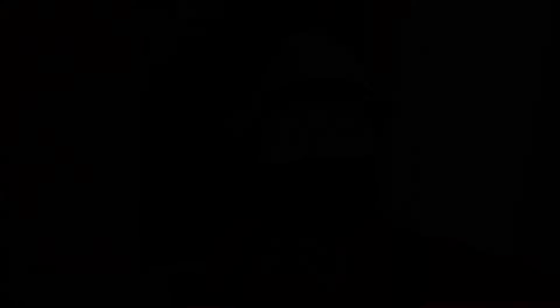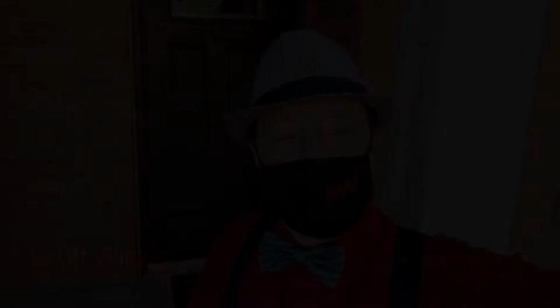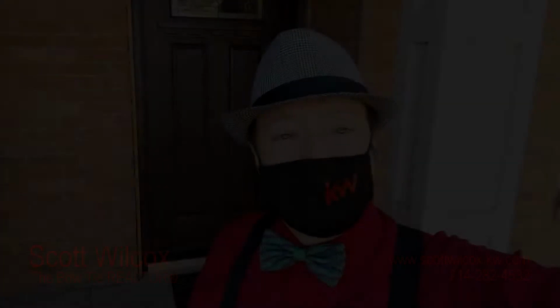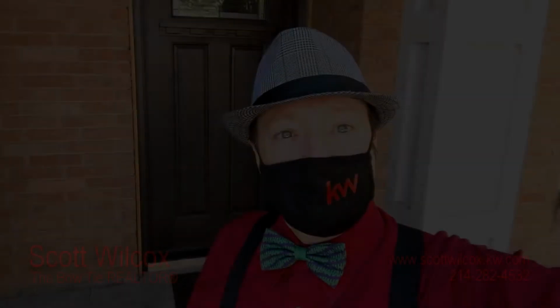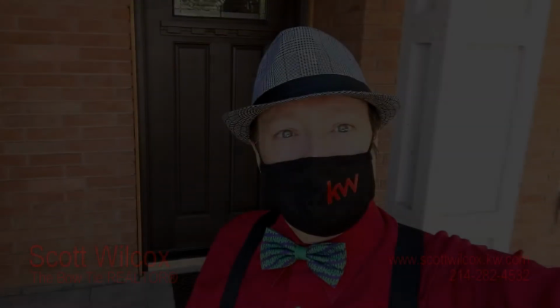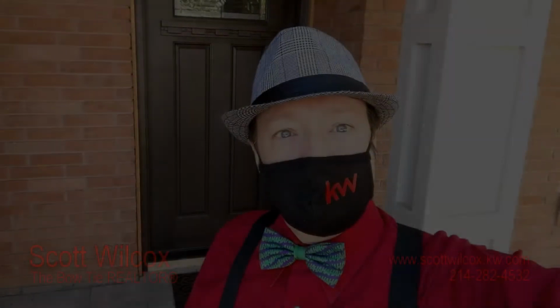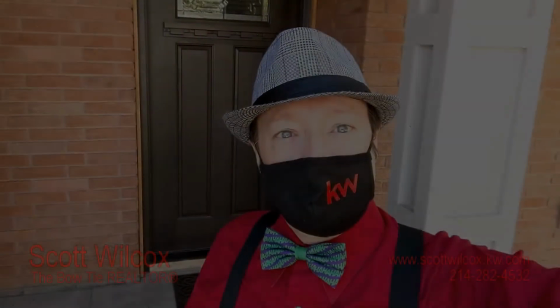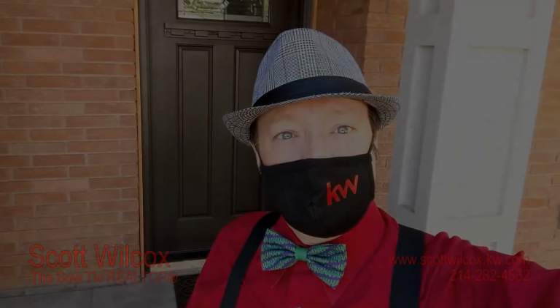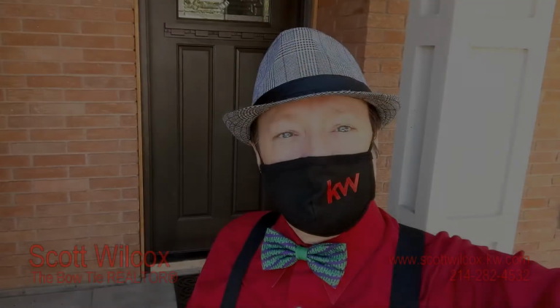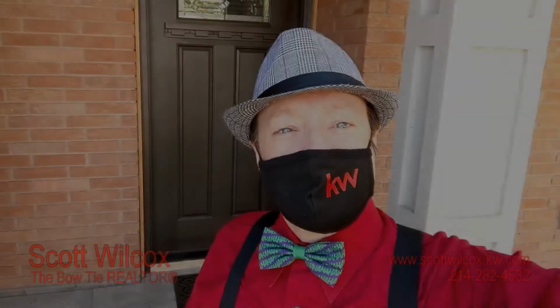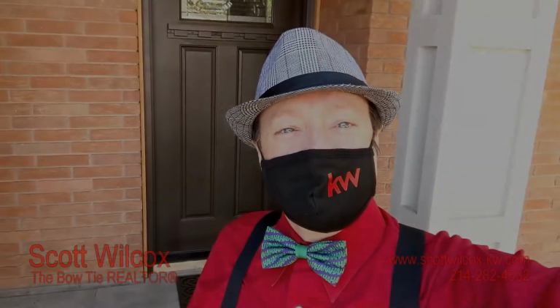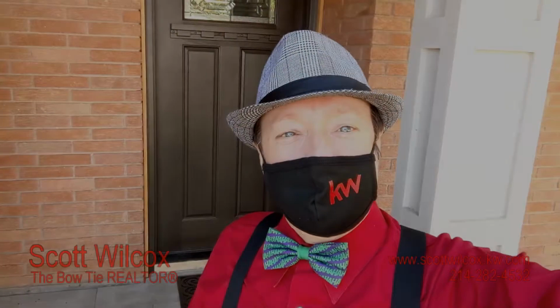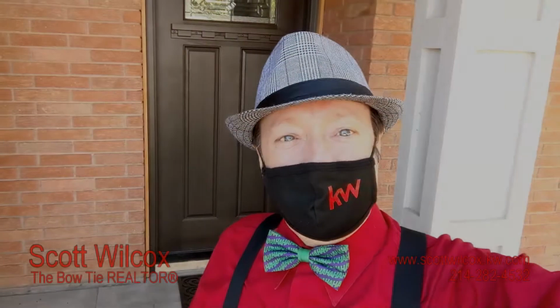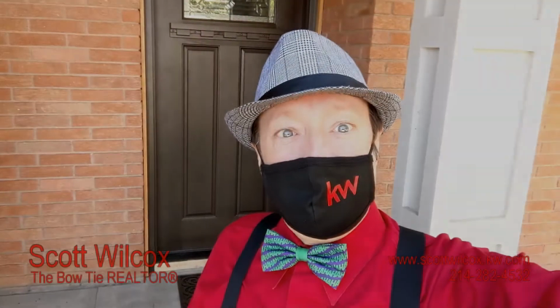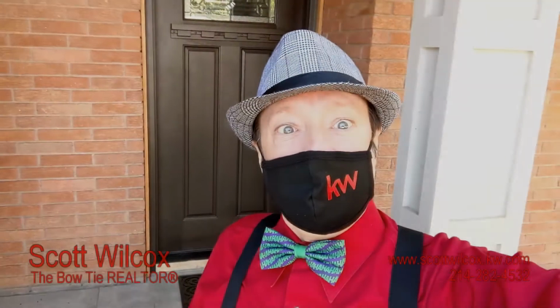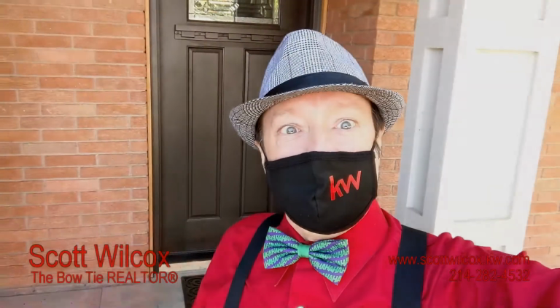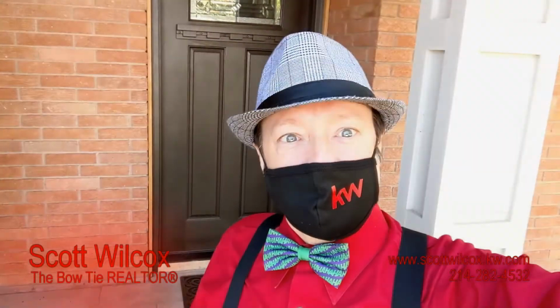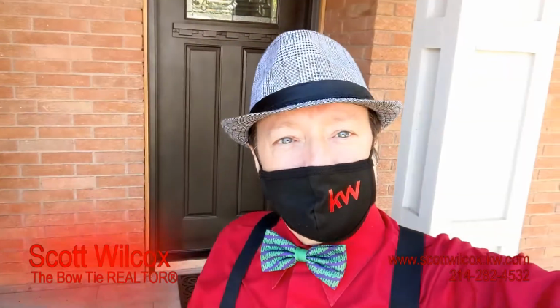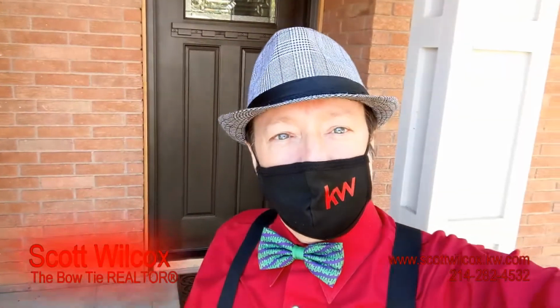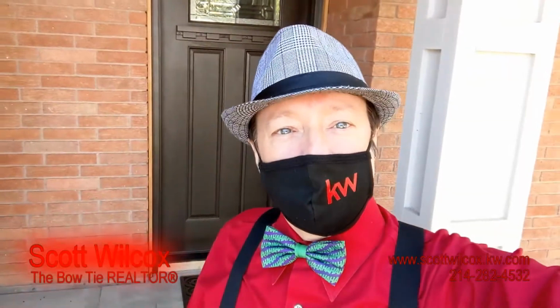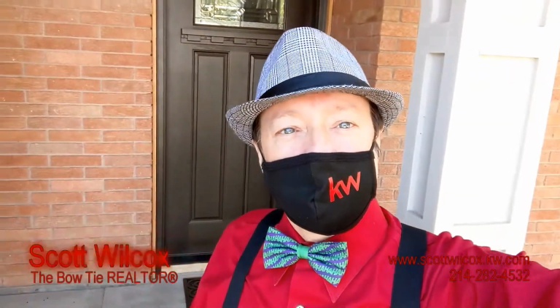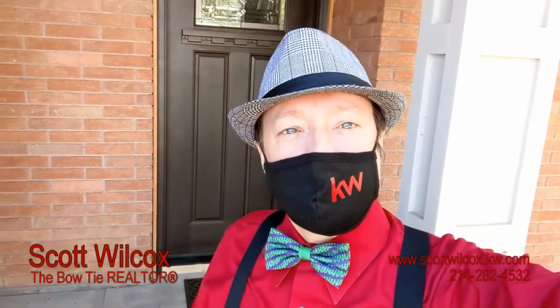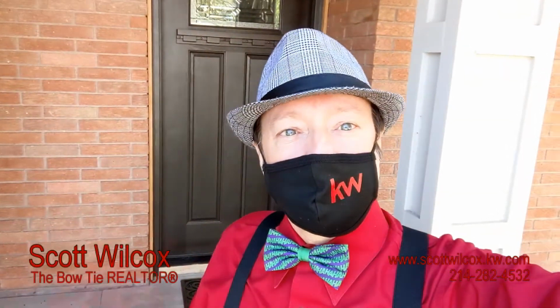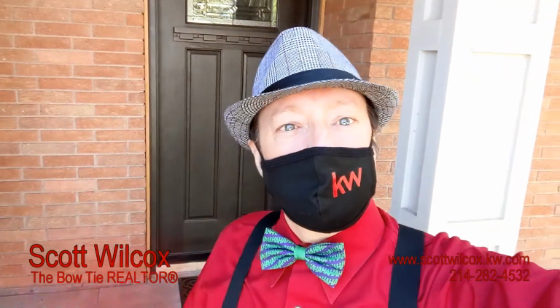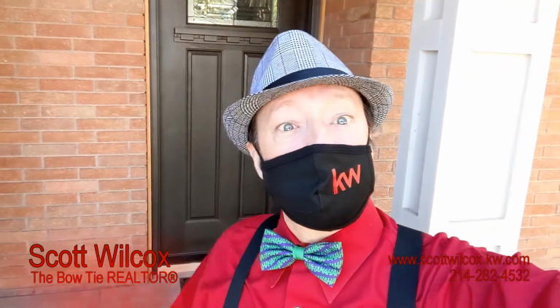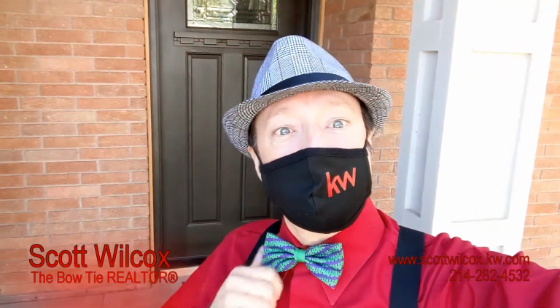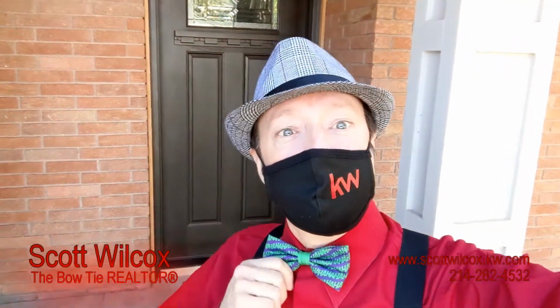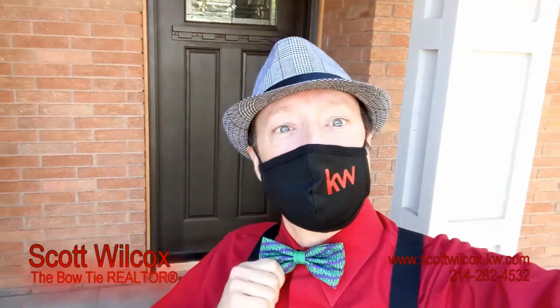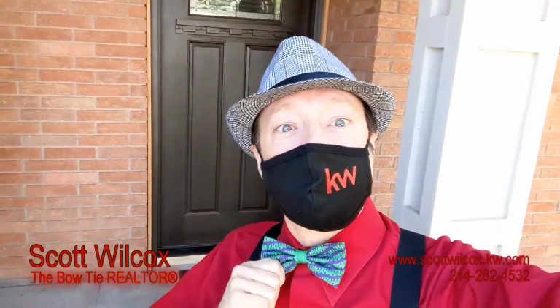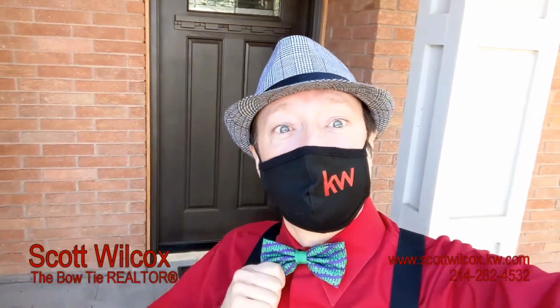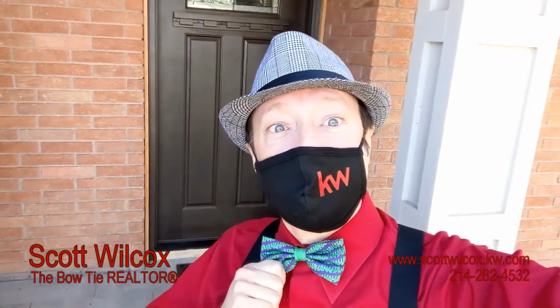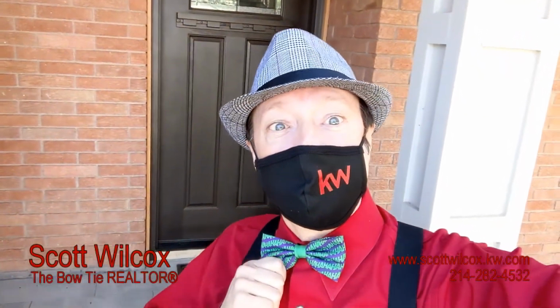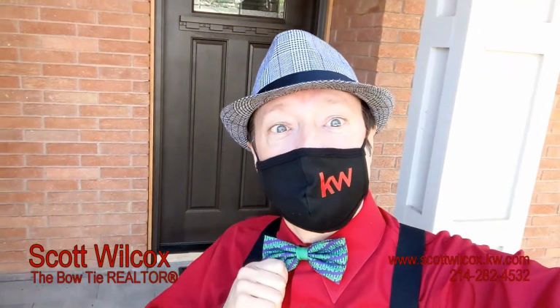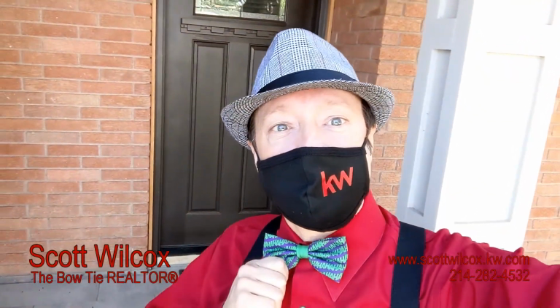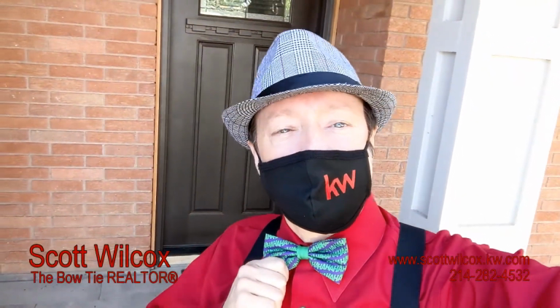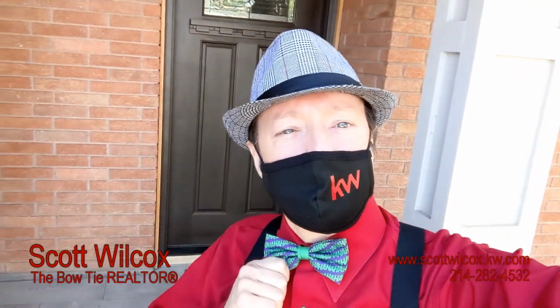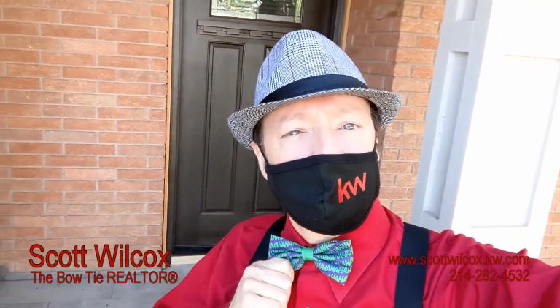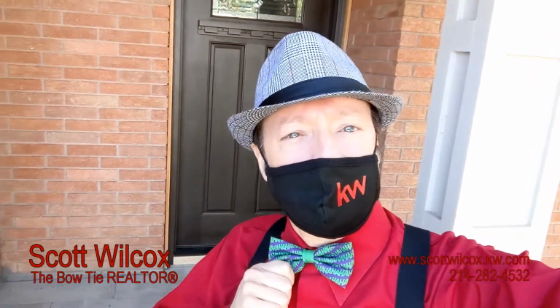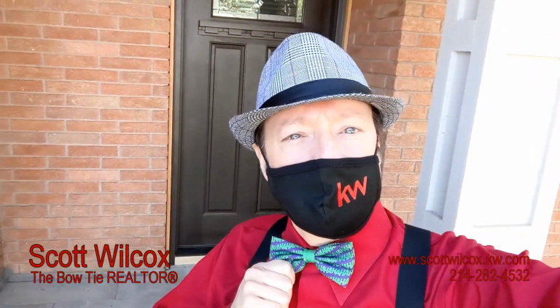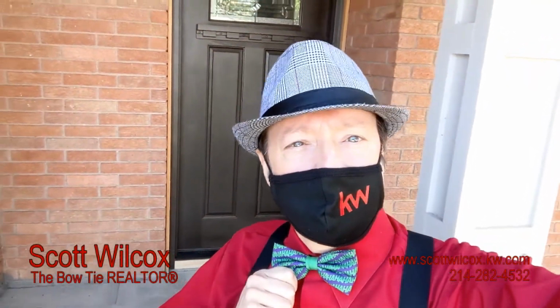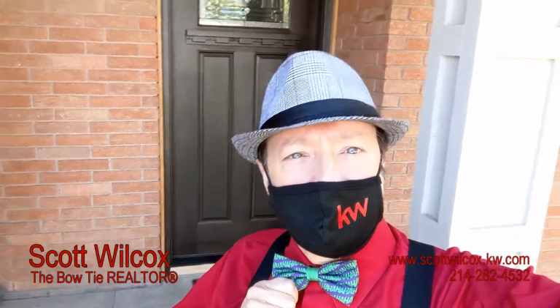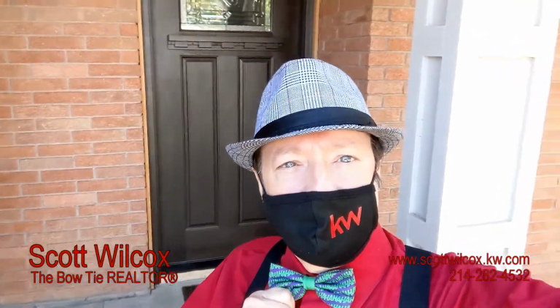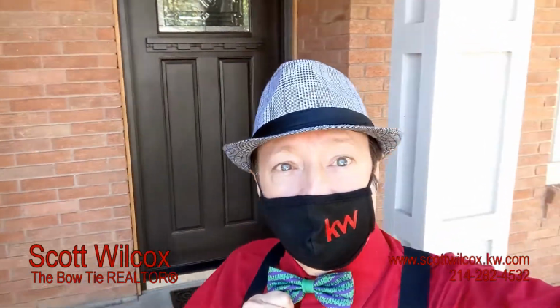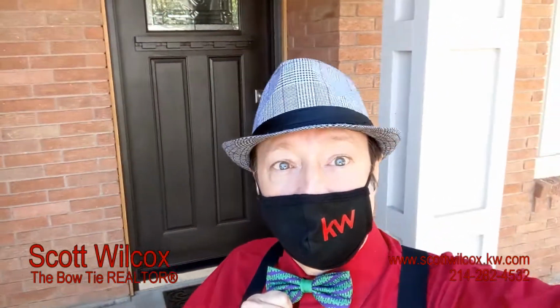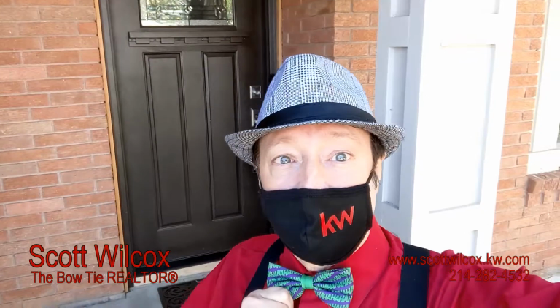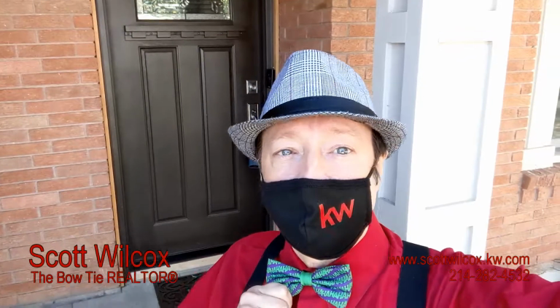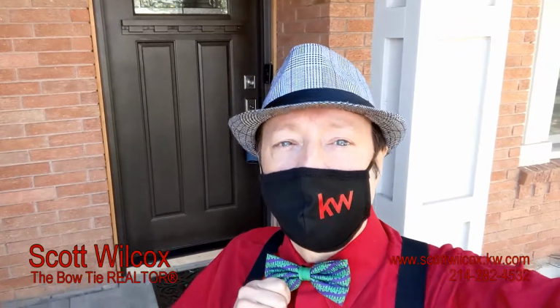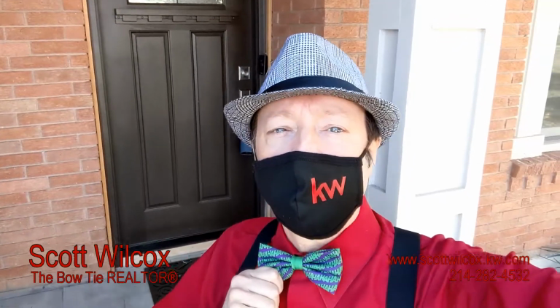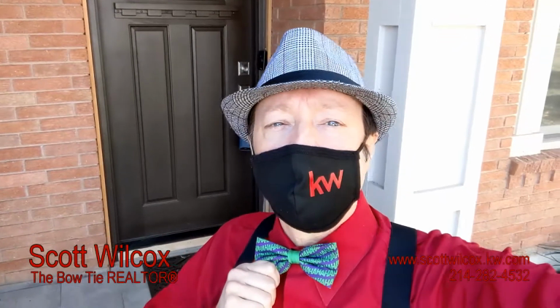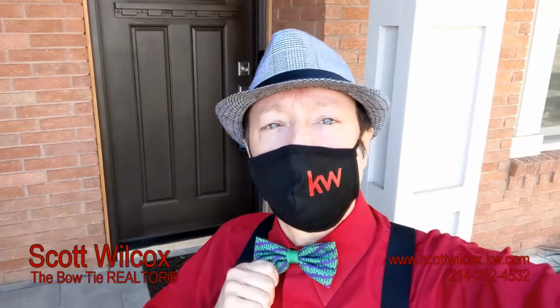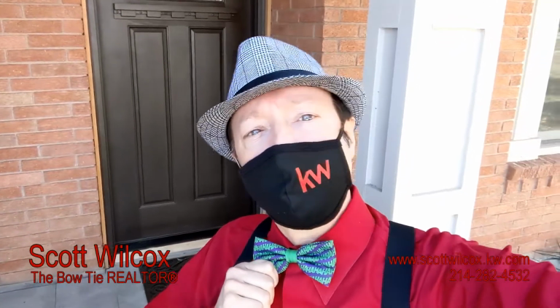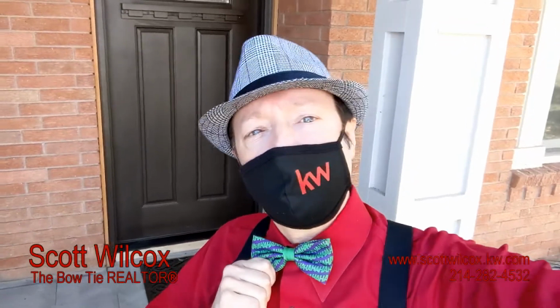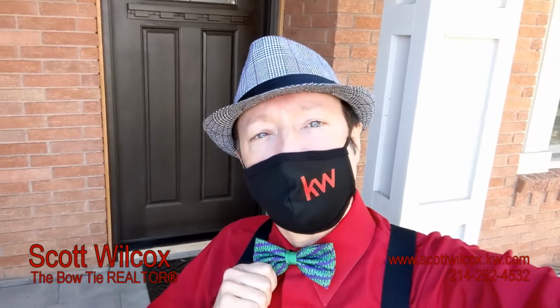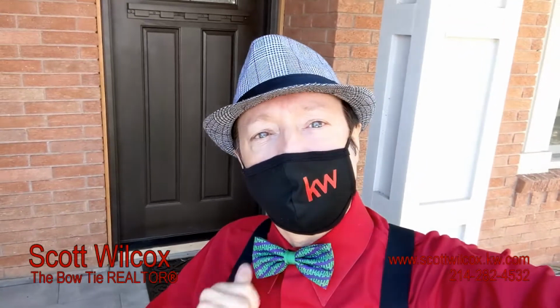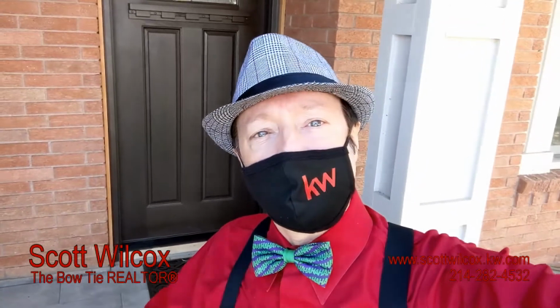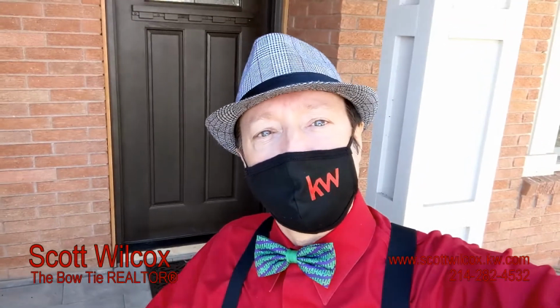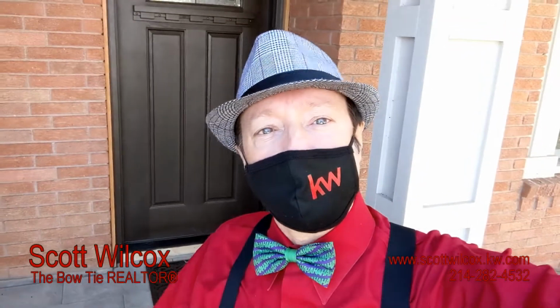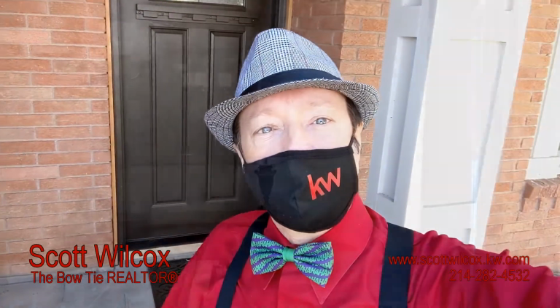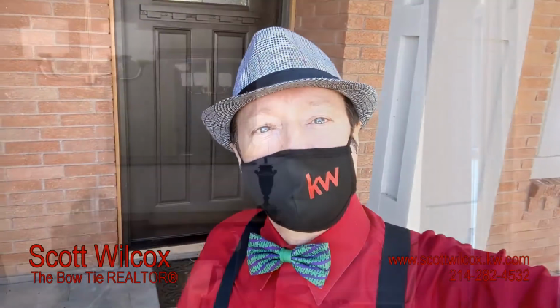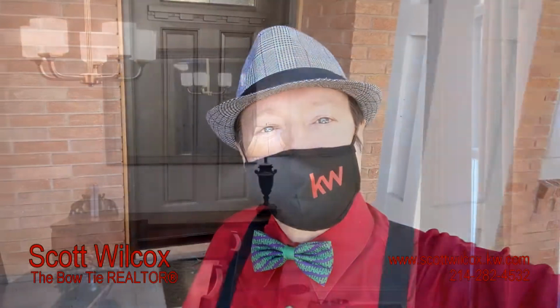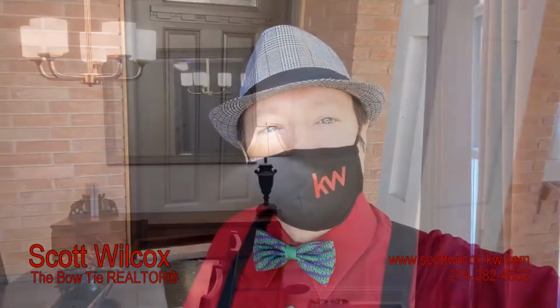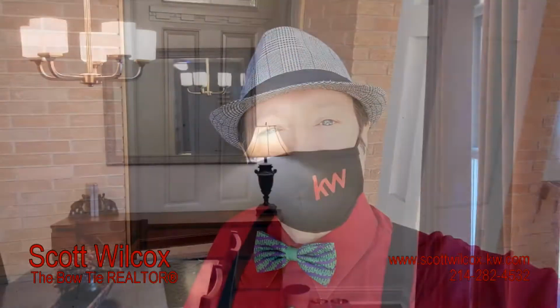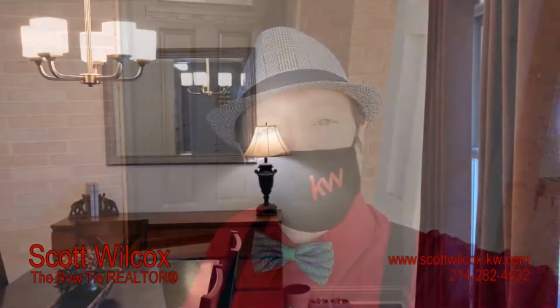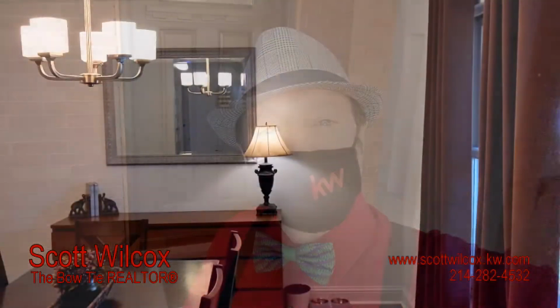Hello everyone, Scott Wilcox here, the Bowtie Realtor — another Garland home beauty. Let's go inside and take a look.